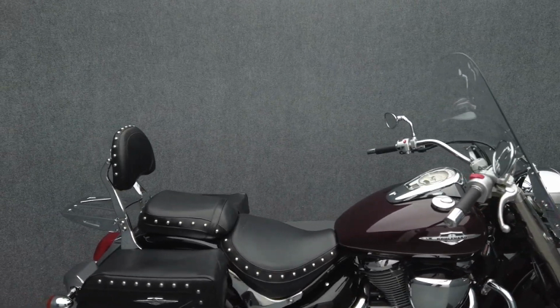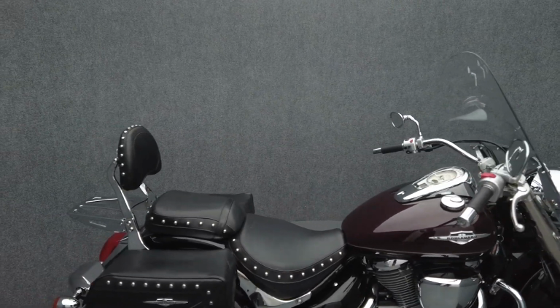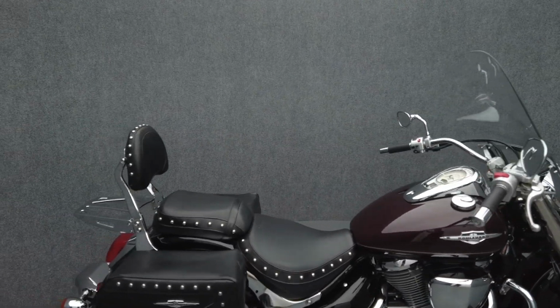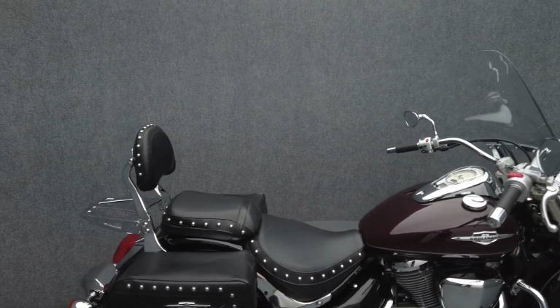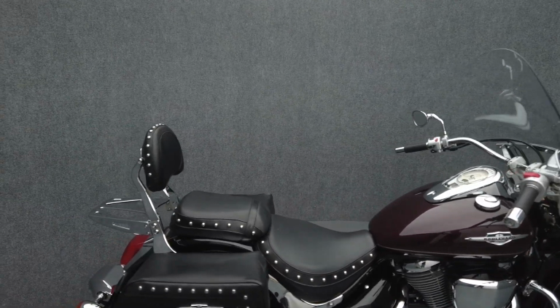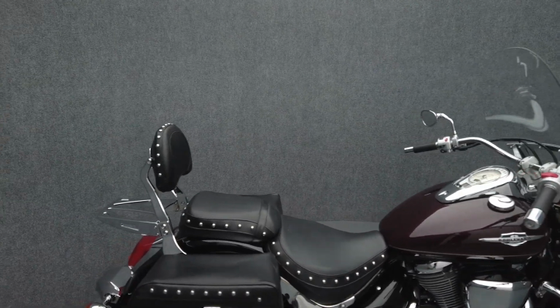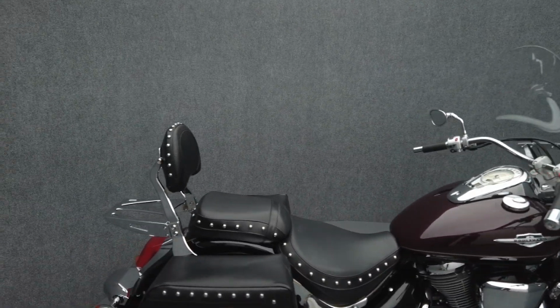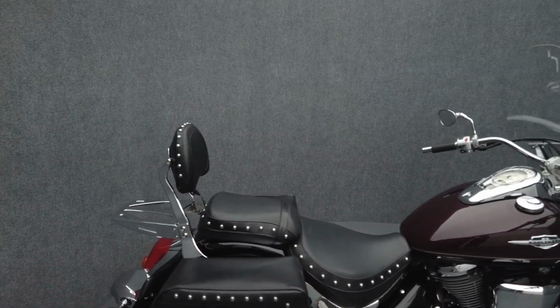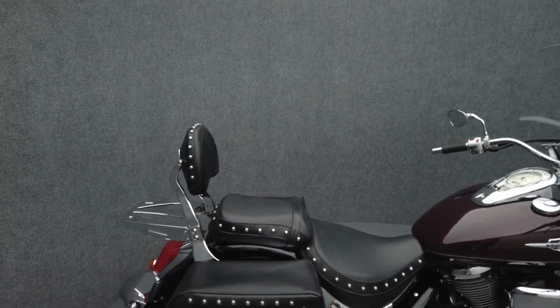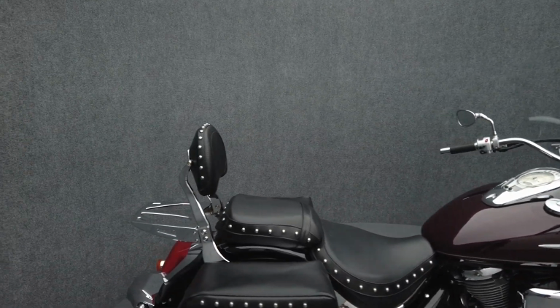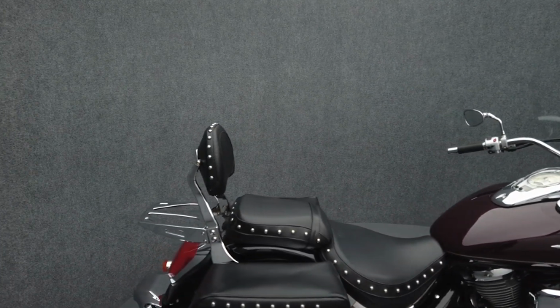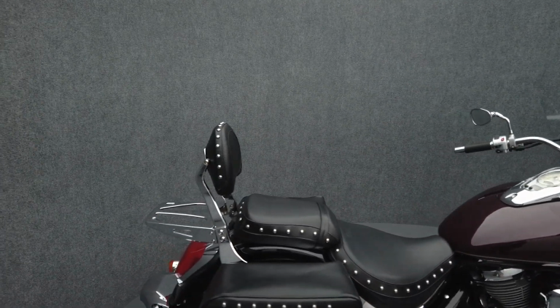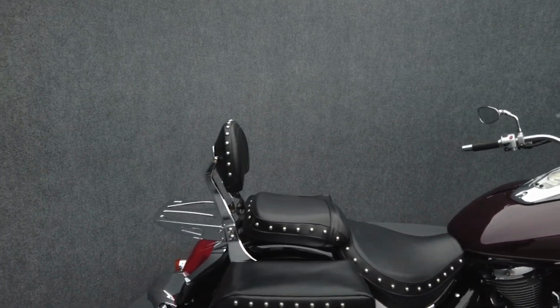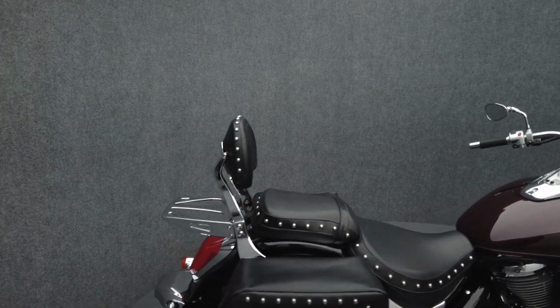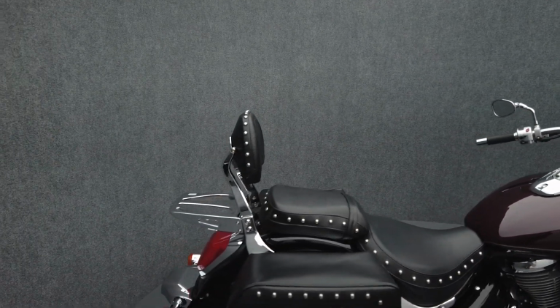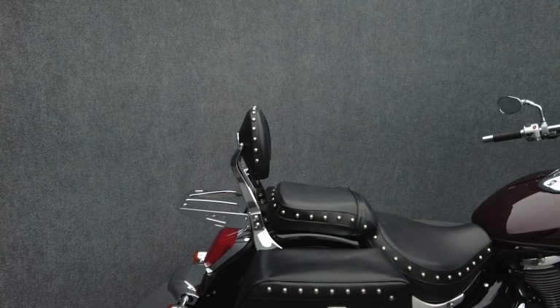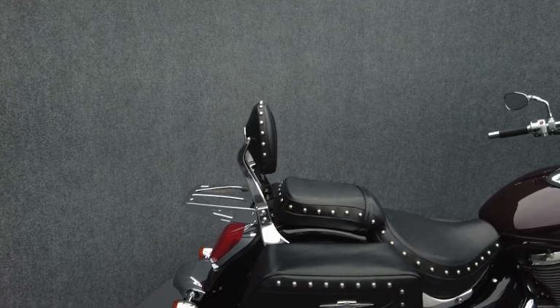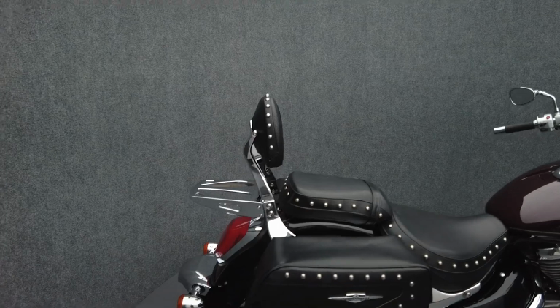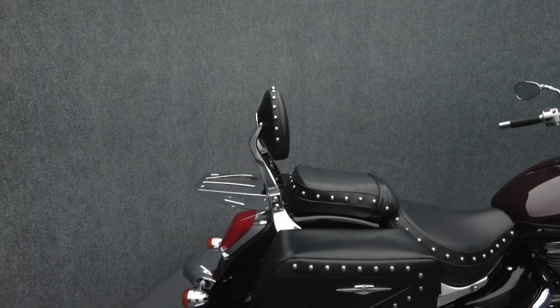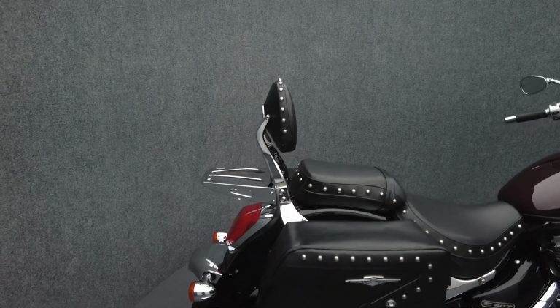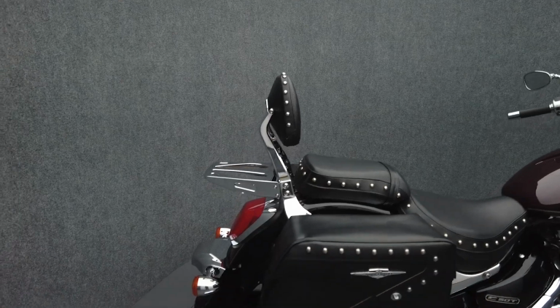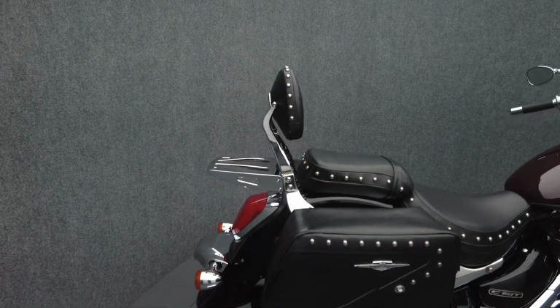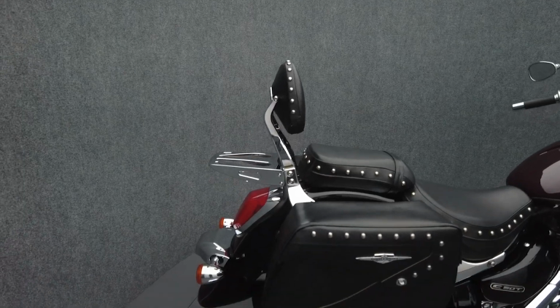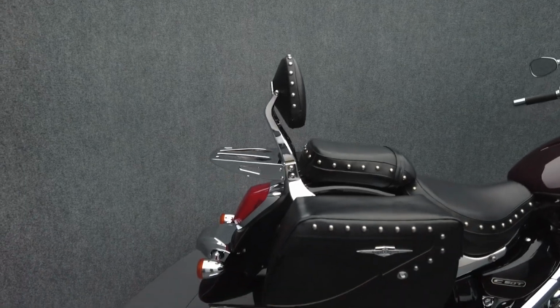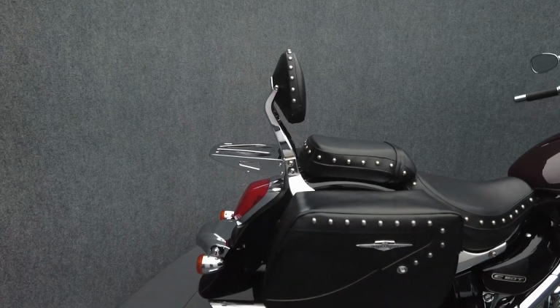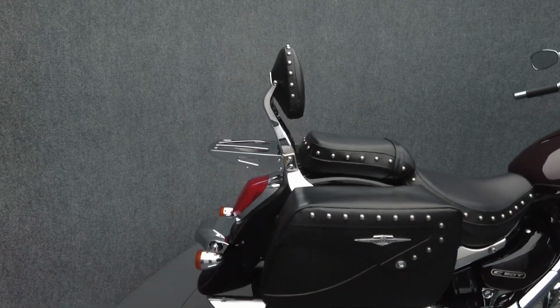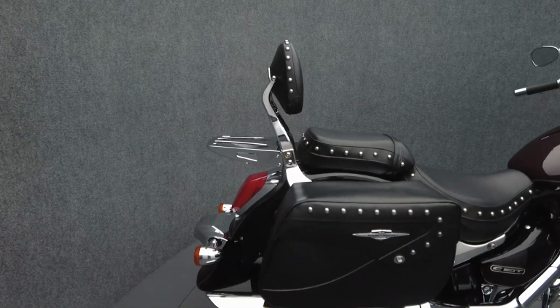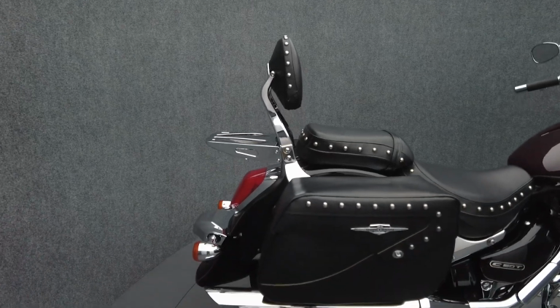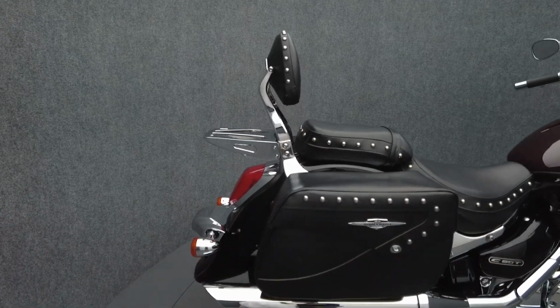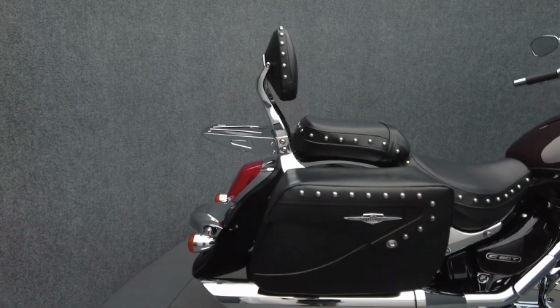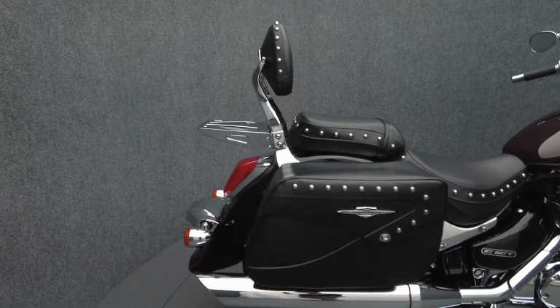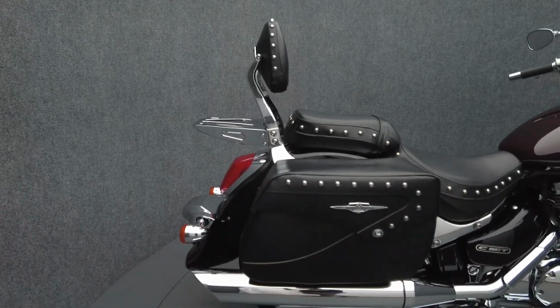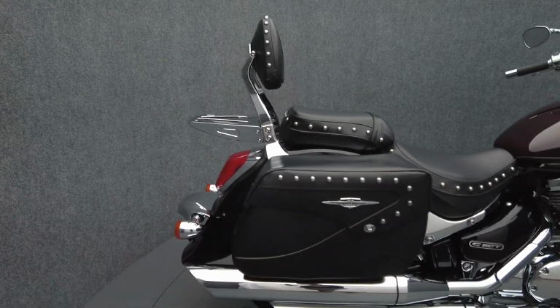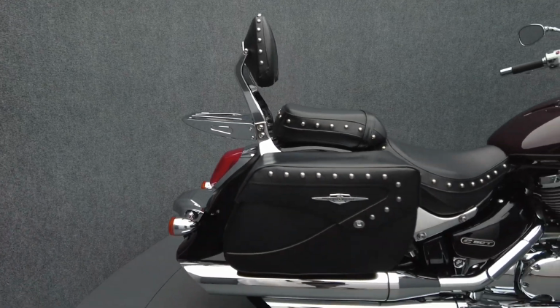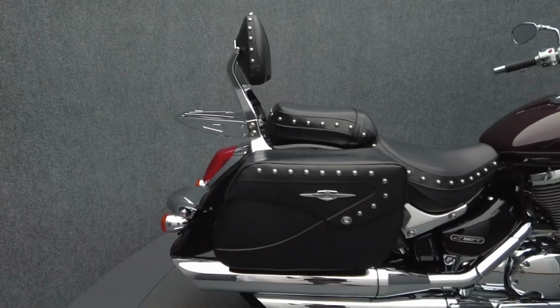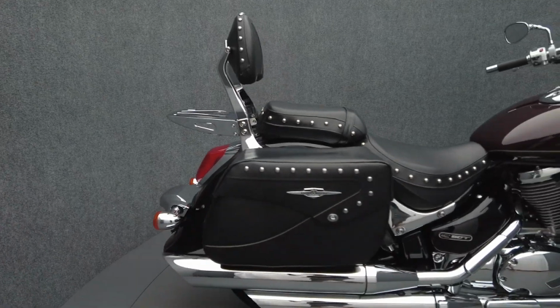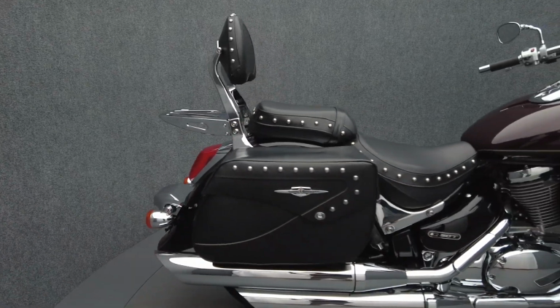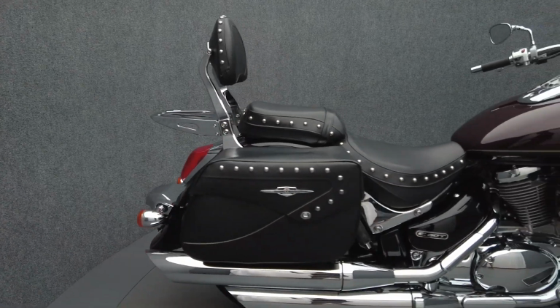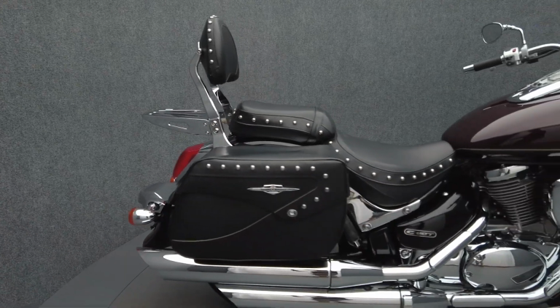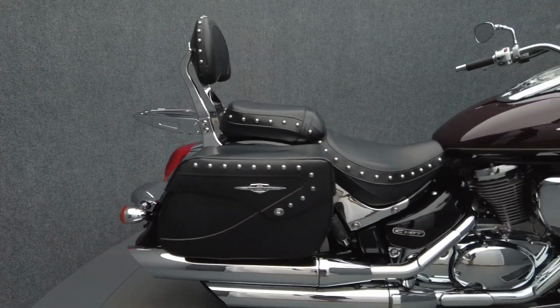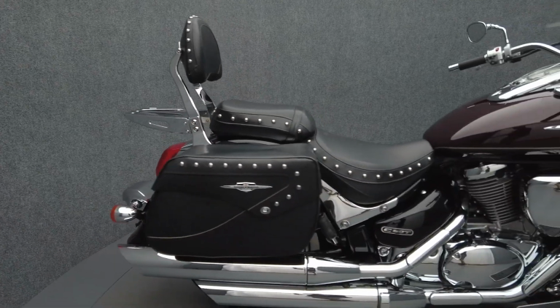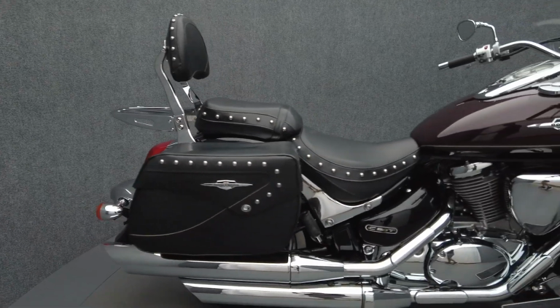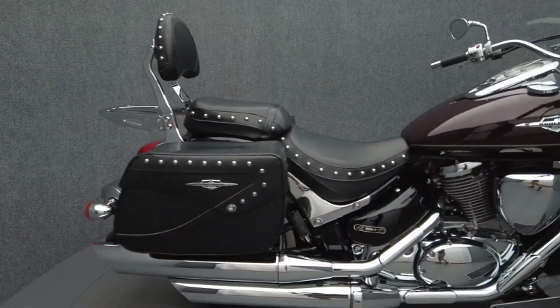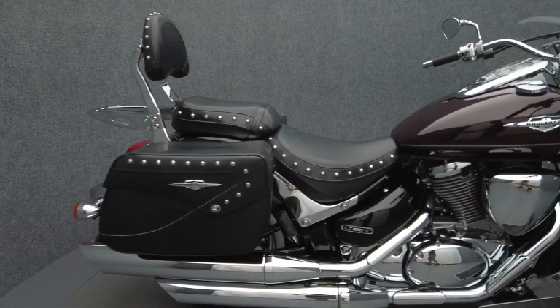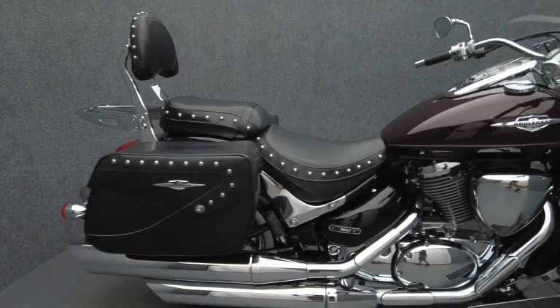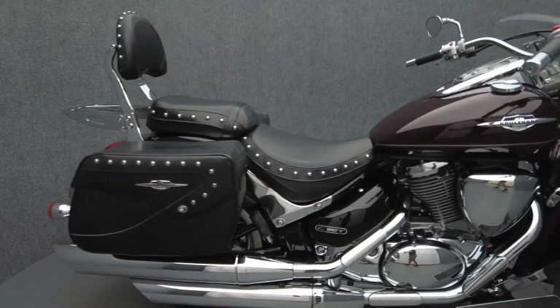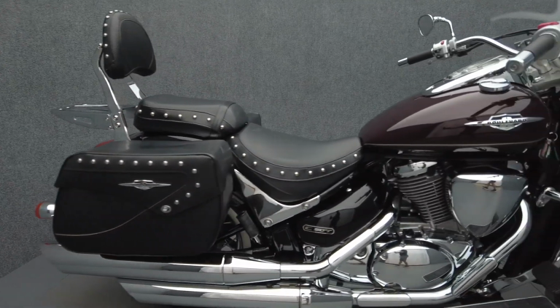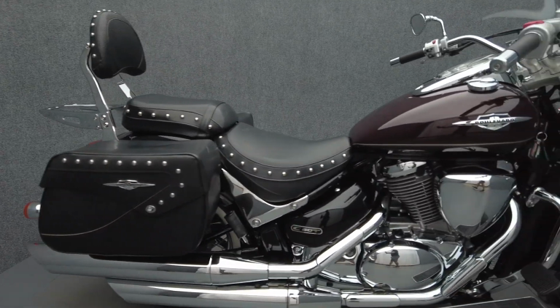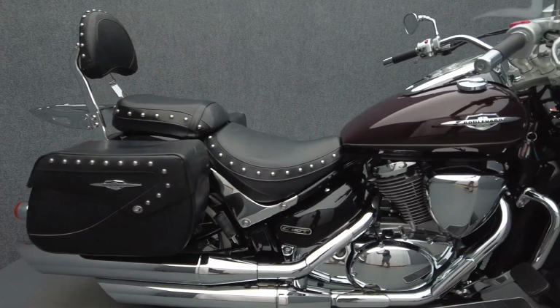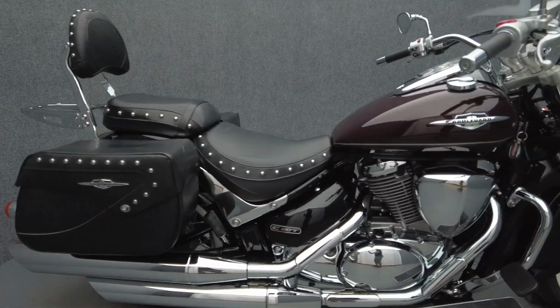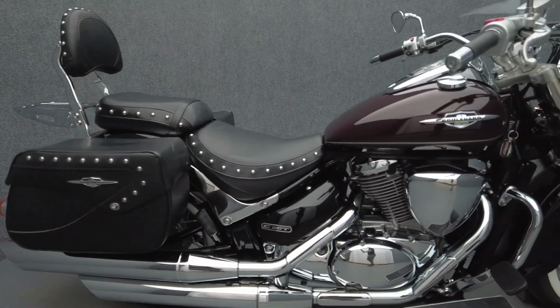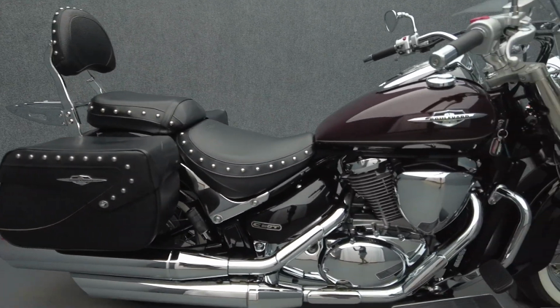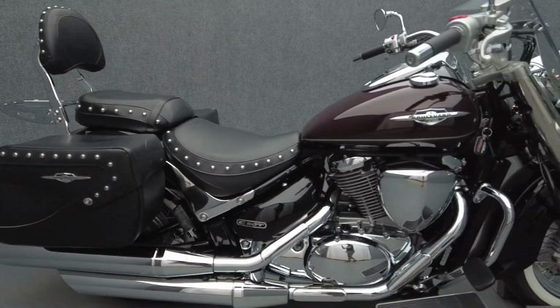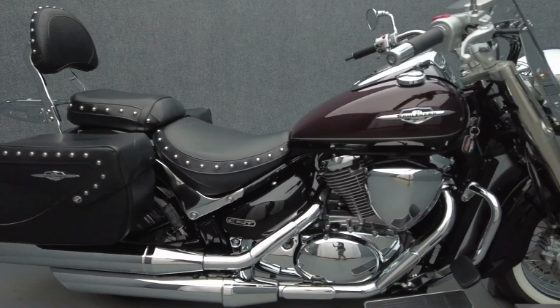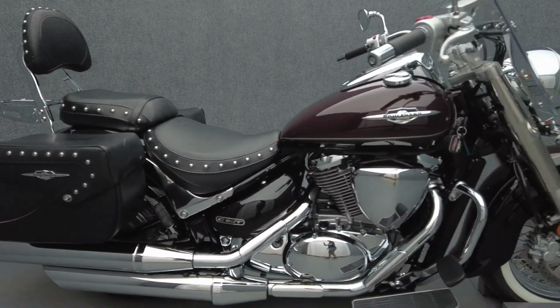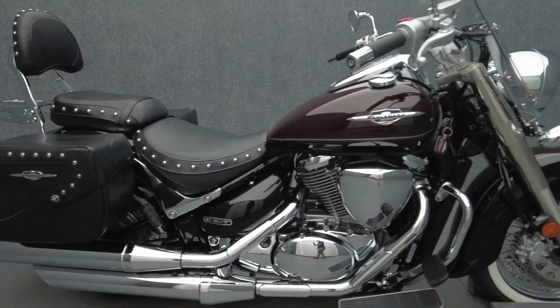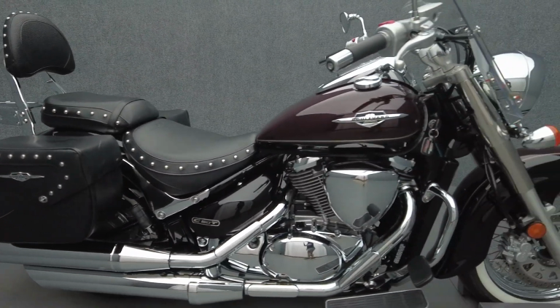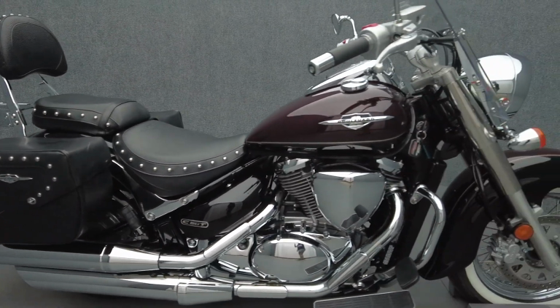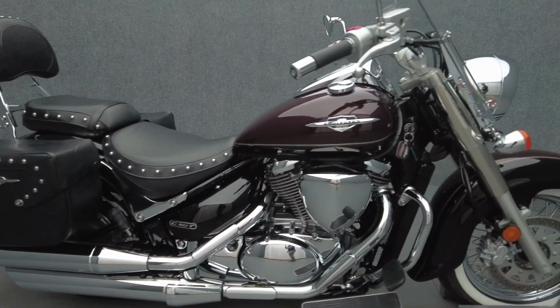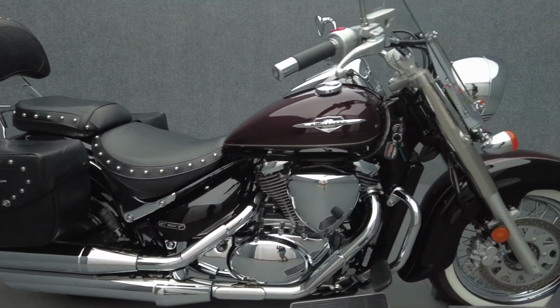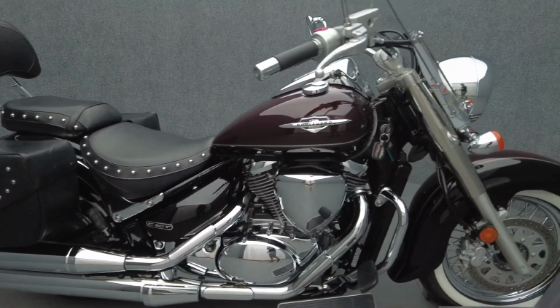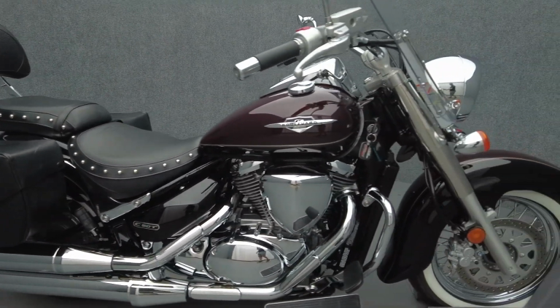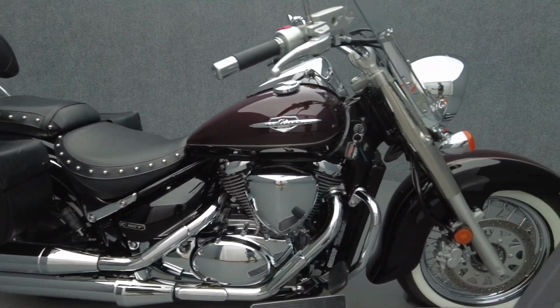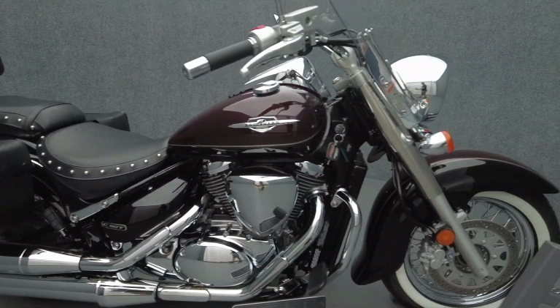The Boulevard is reminiscent of classic cruisers but boasts modern power and touring capacity to thrive on brief rides or extended trips.